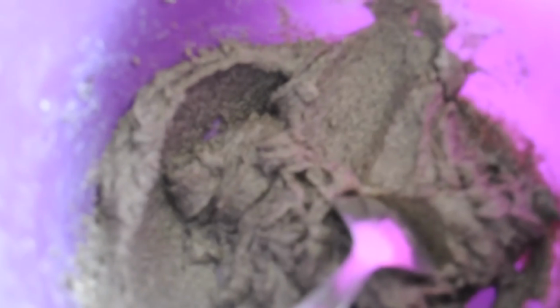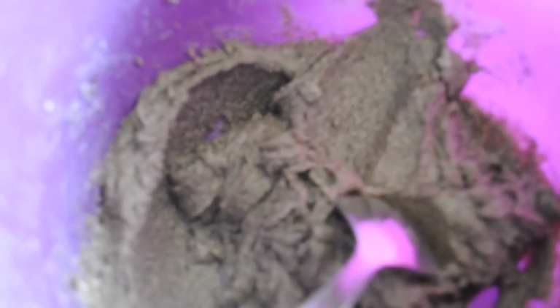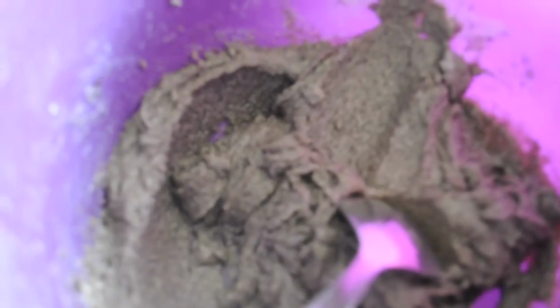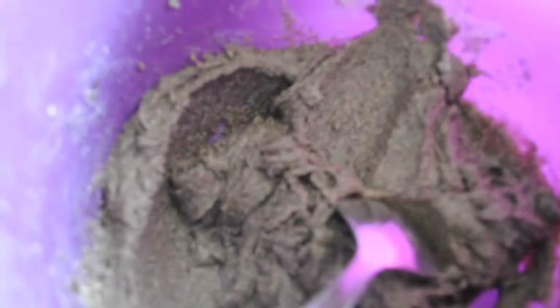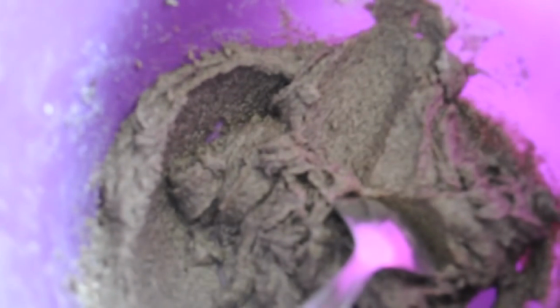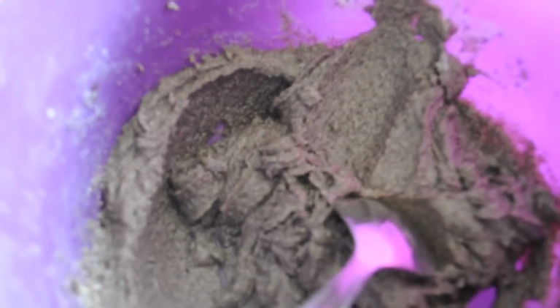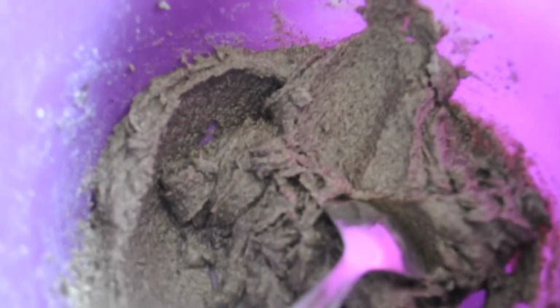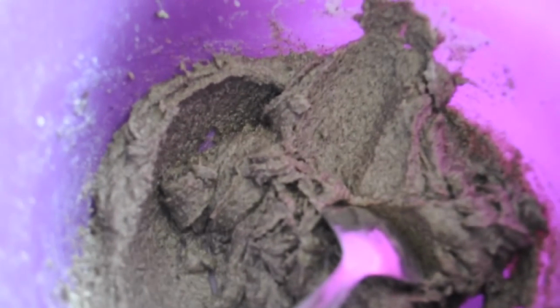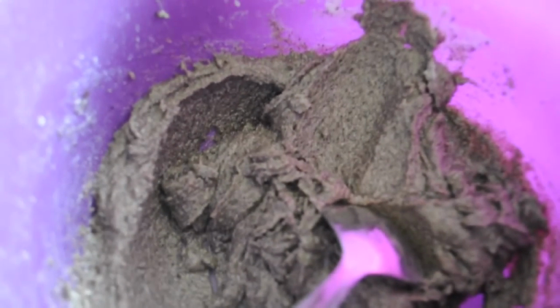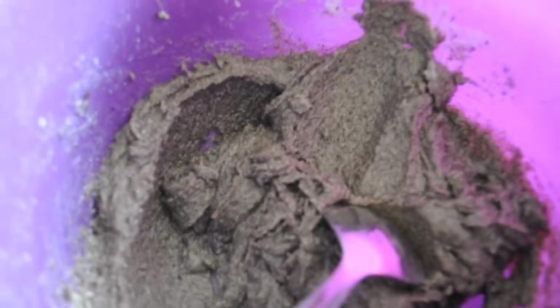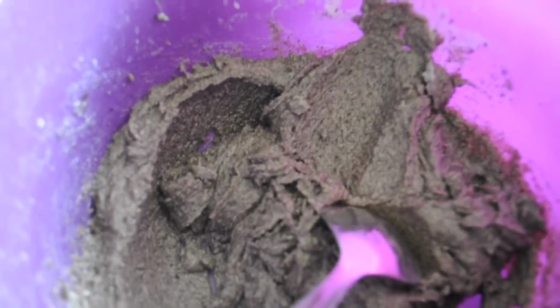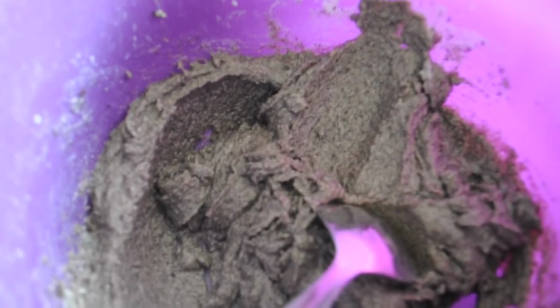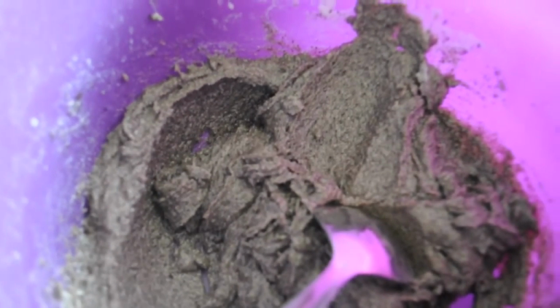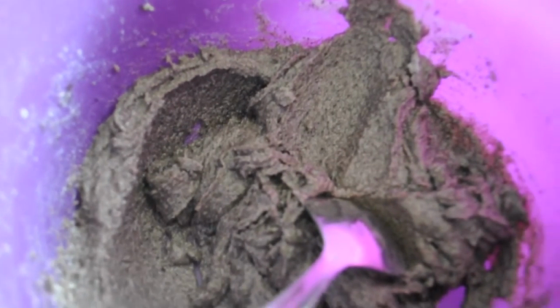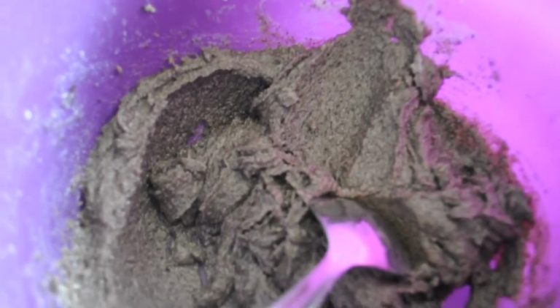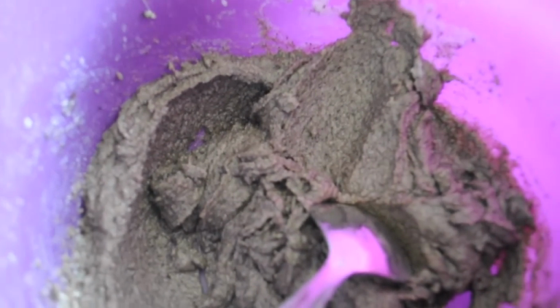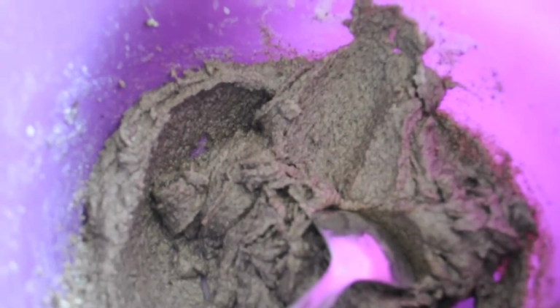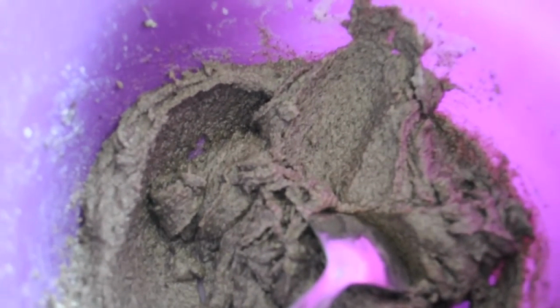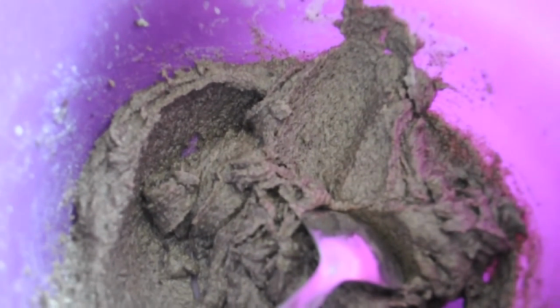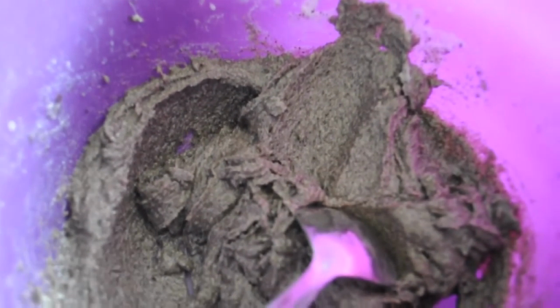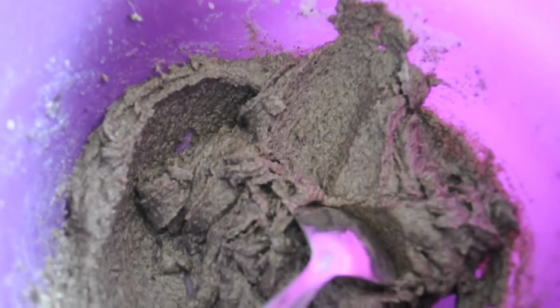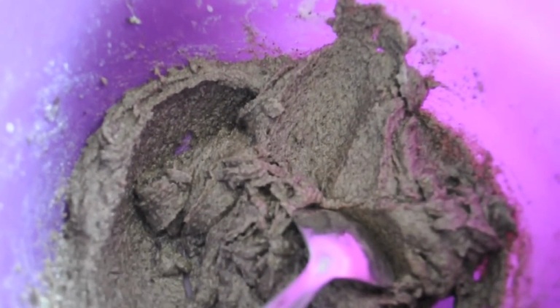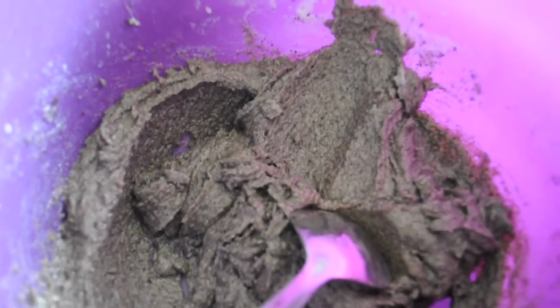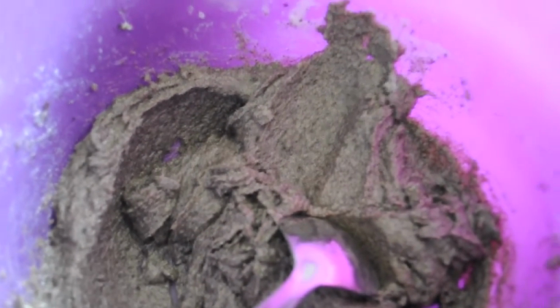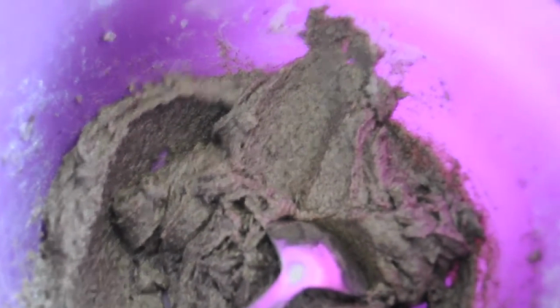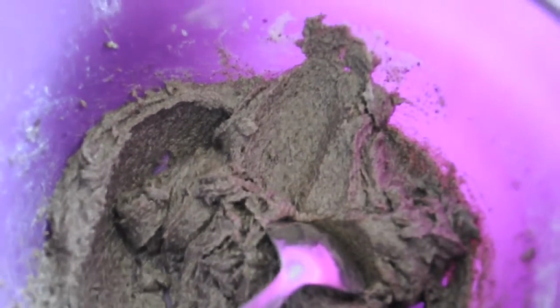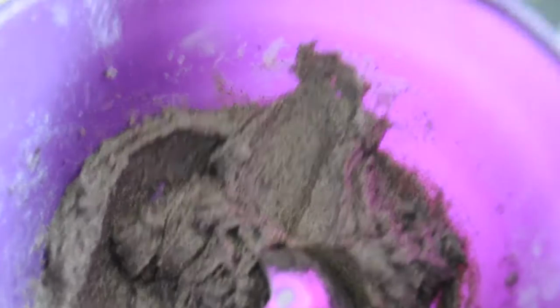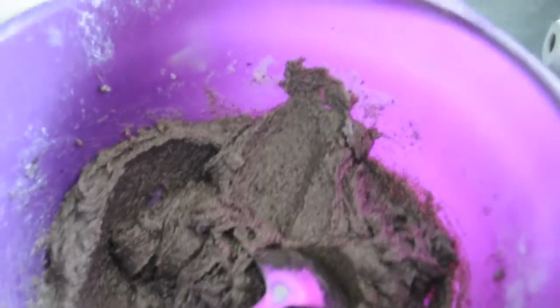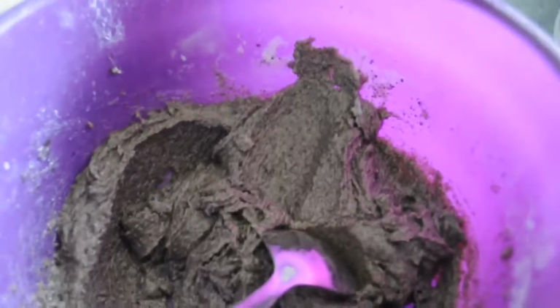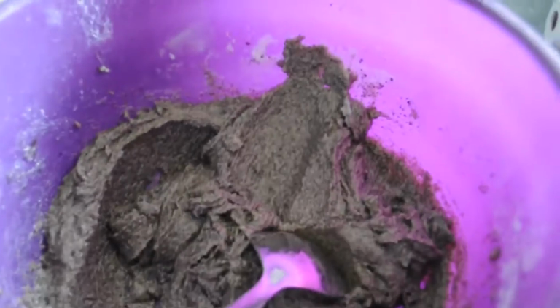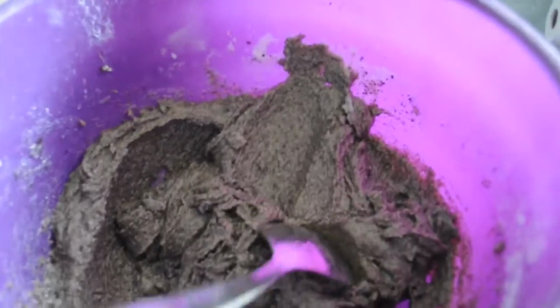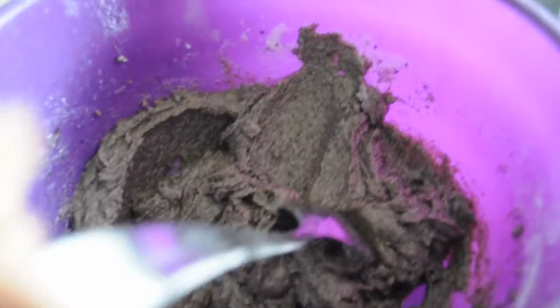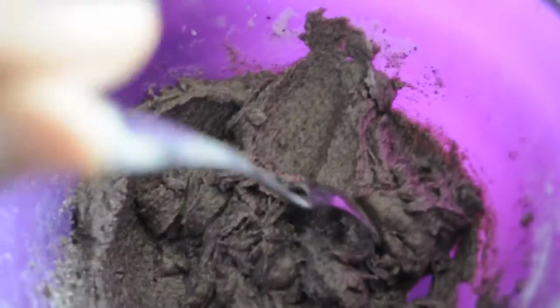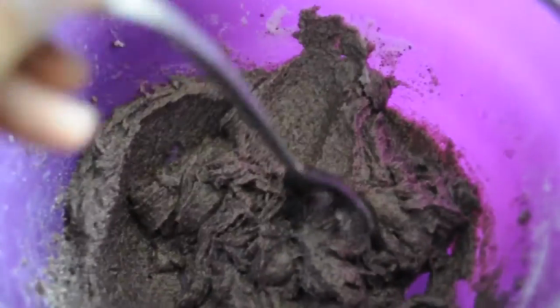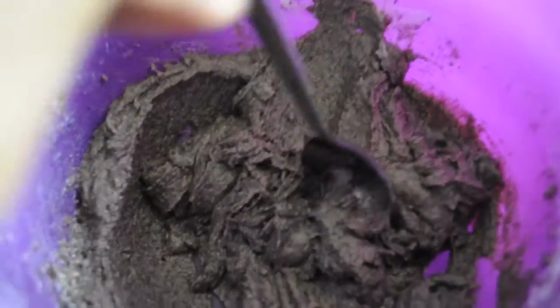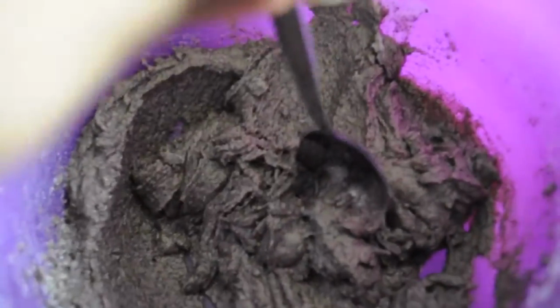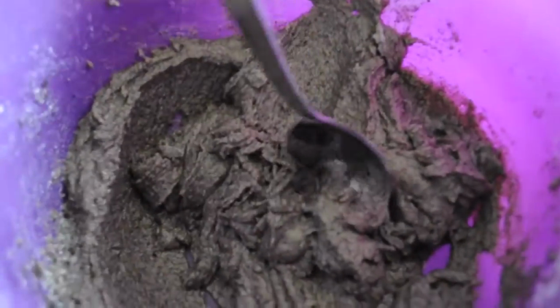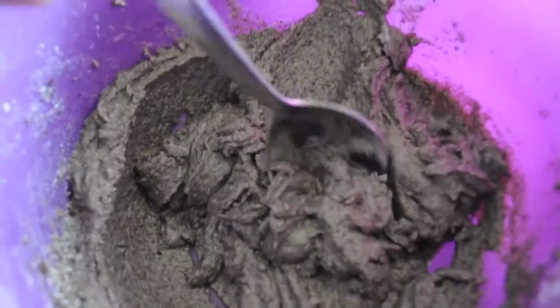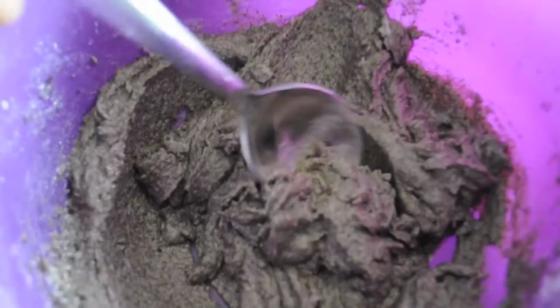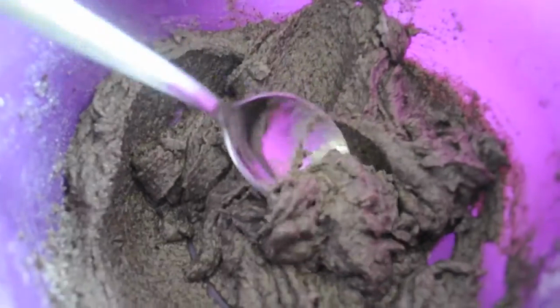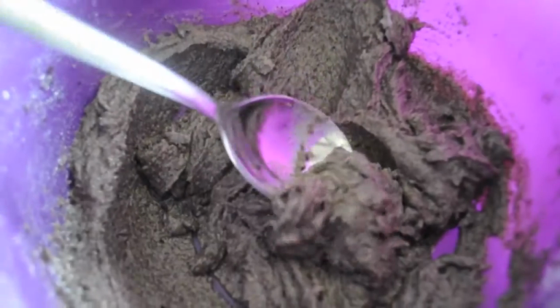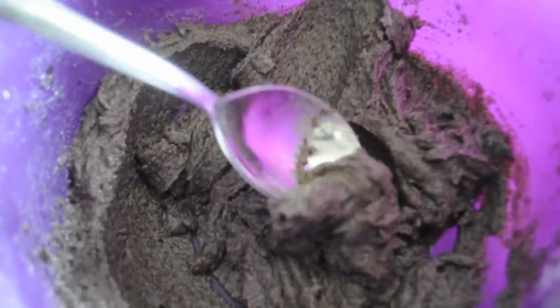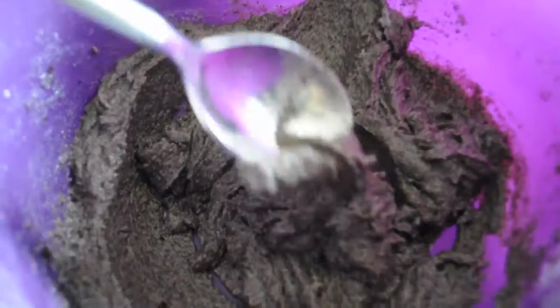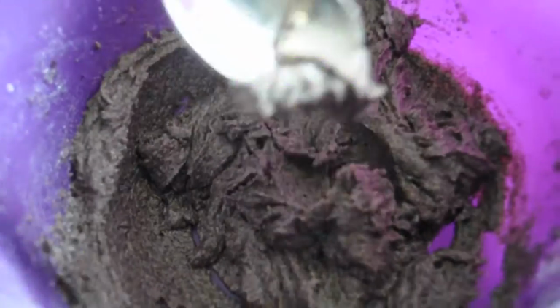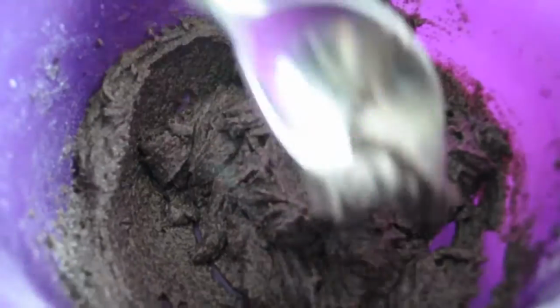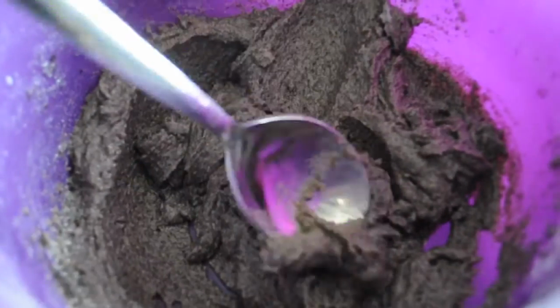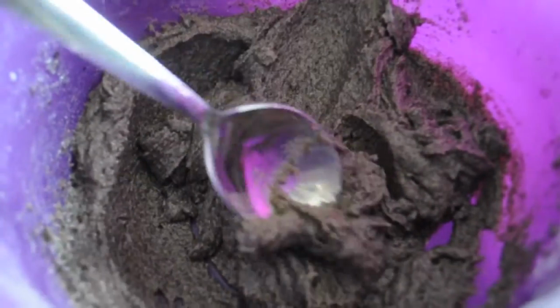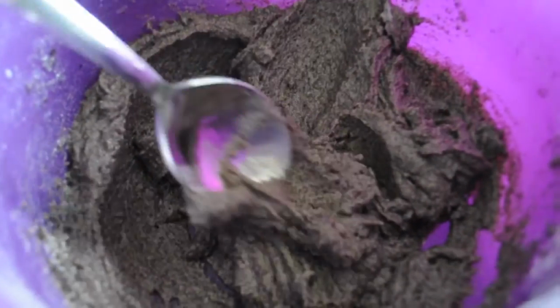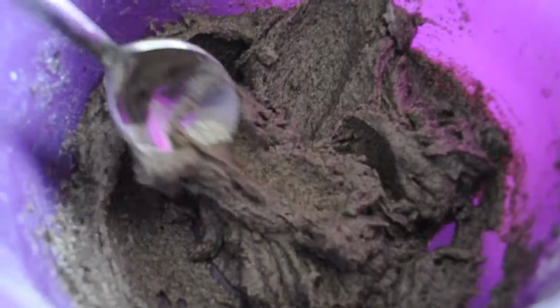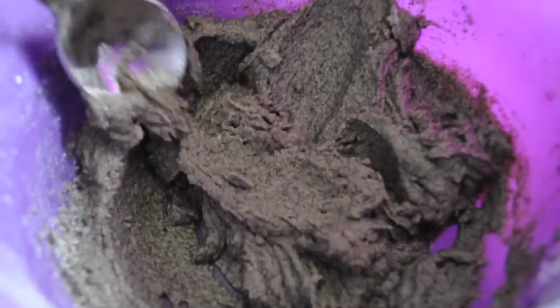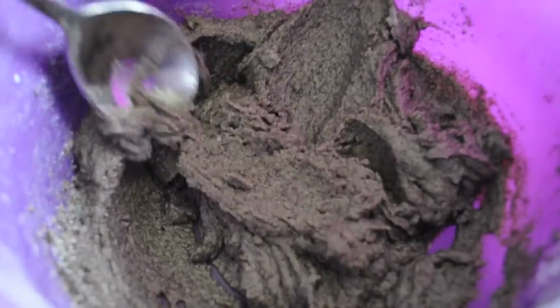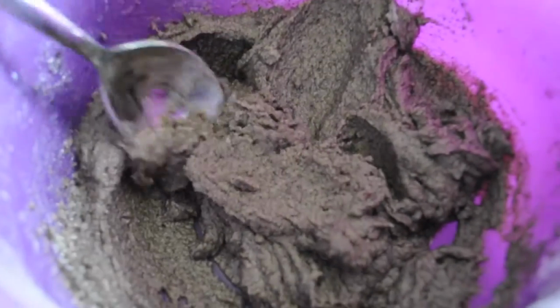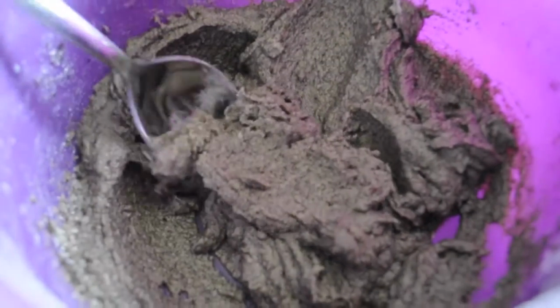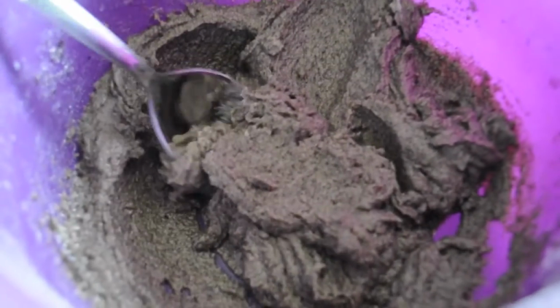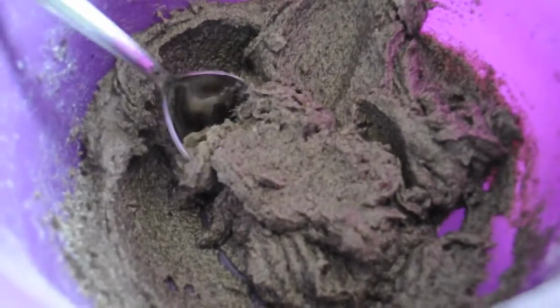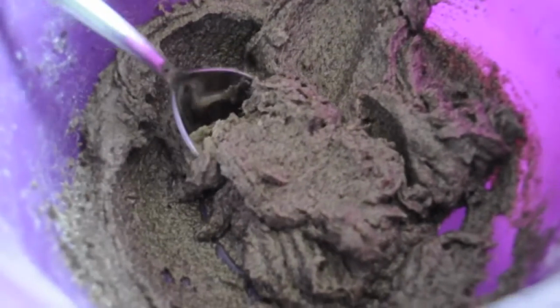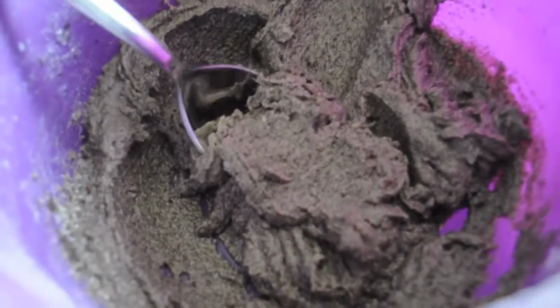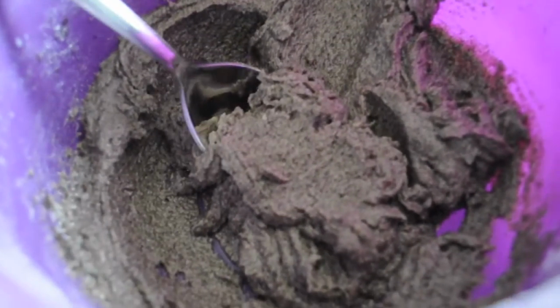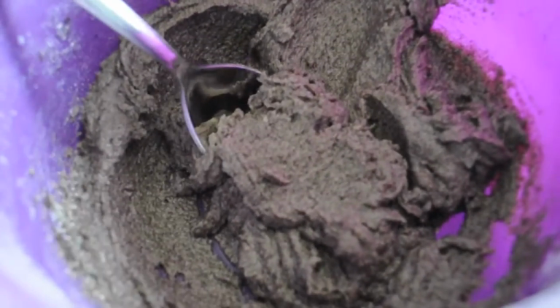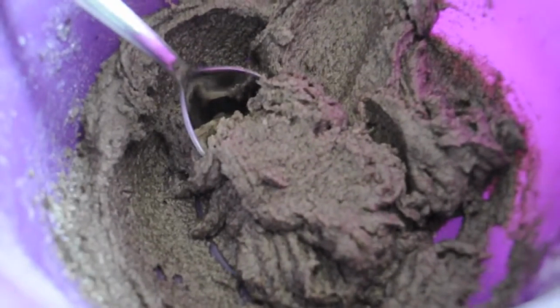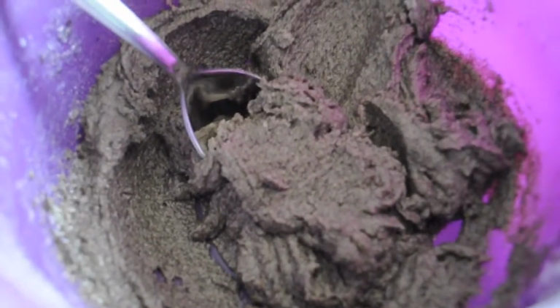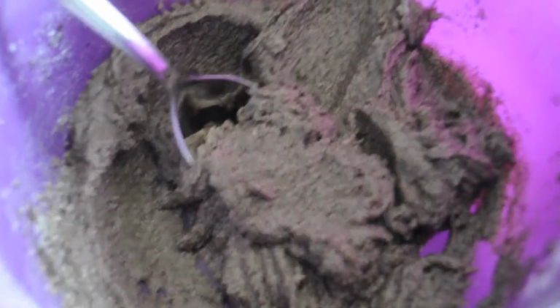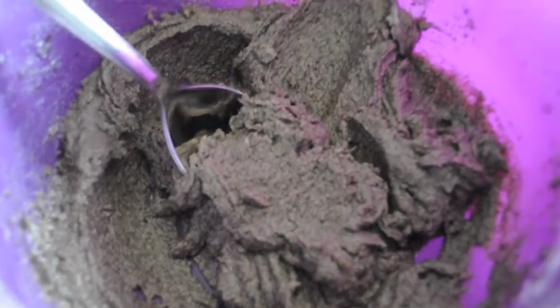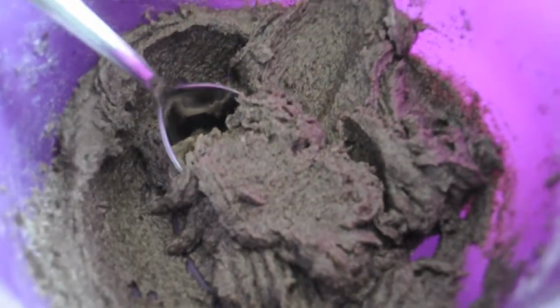This is what the icing should look like. If you want a darker color, just add more Oreos, and if you want a lighter color, just add less.